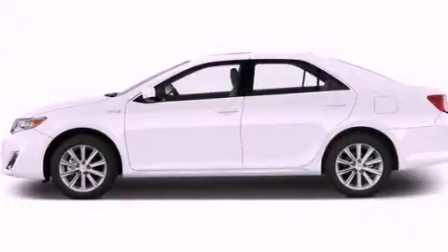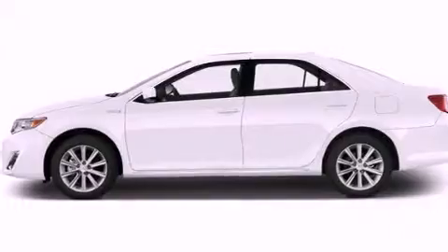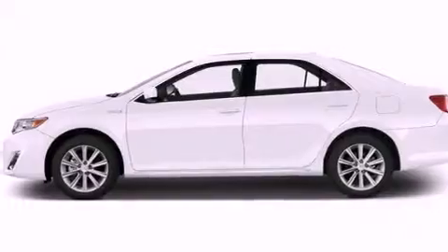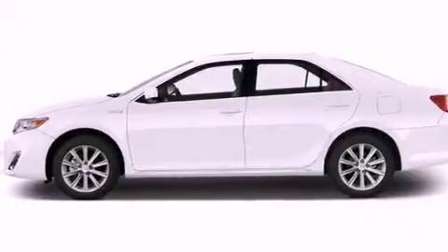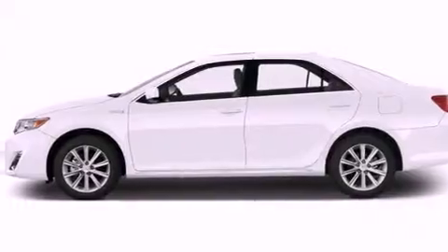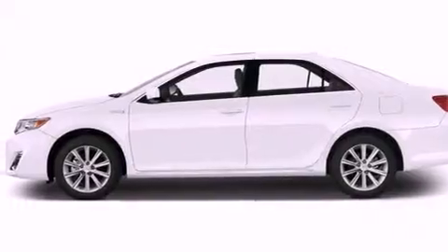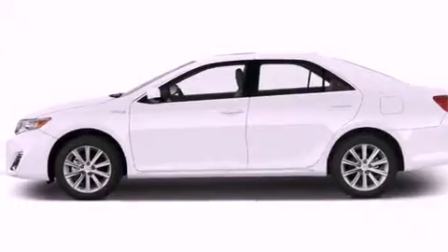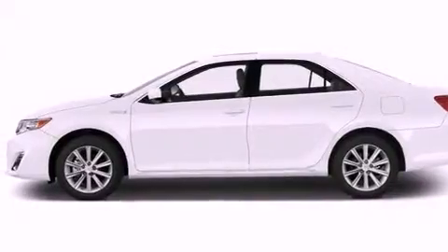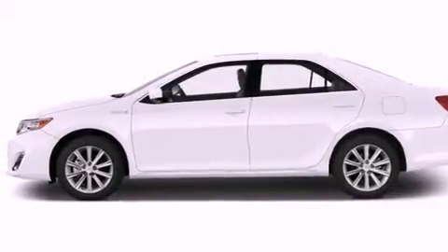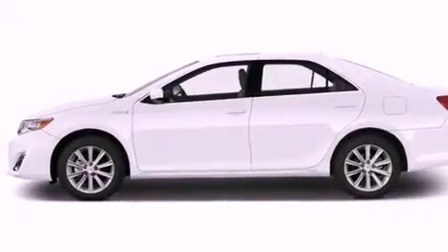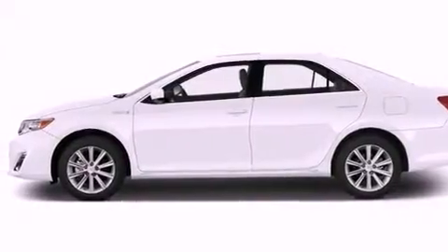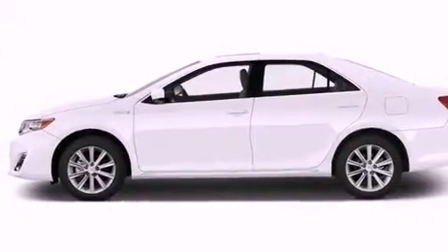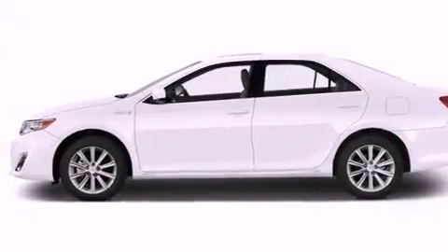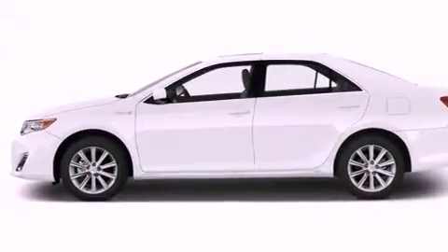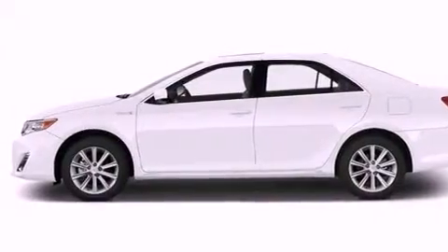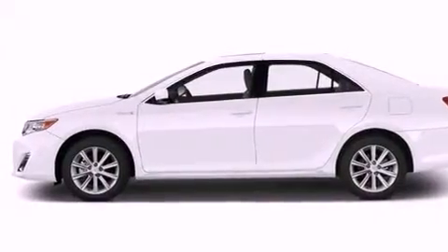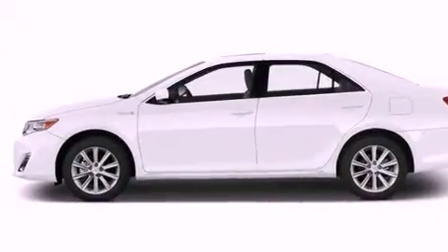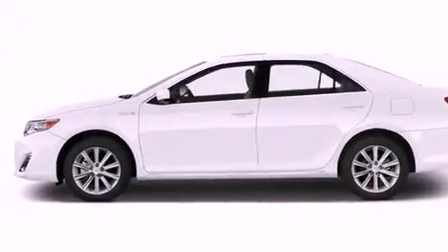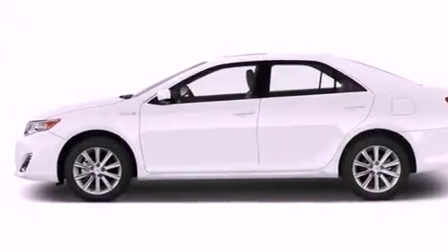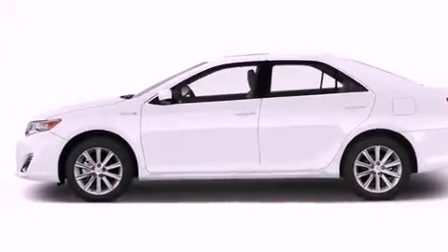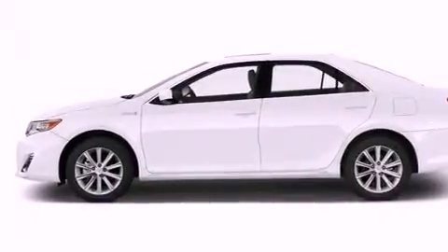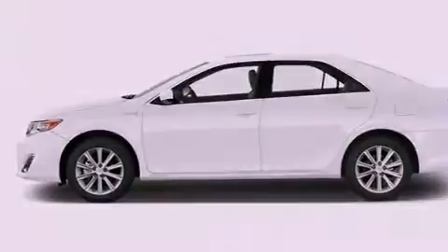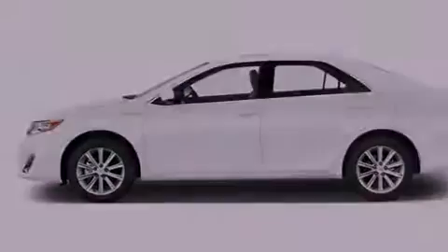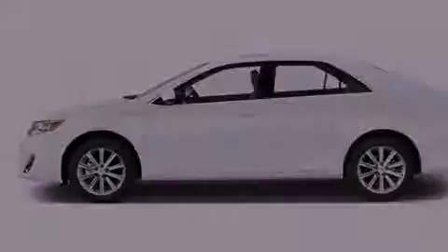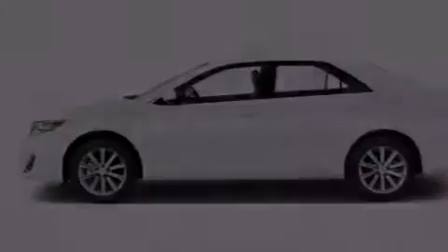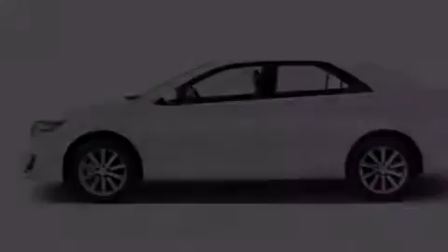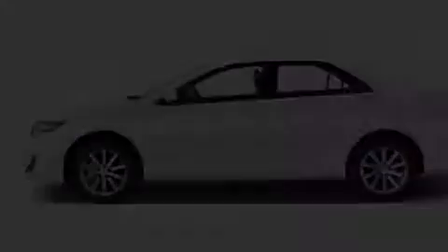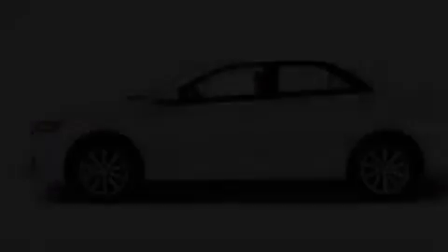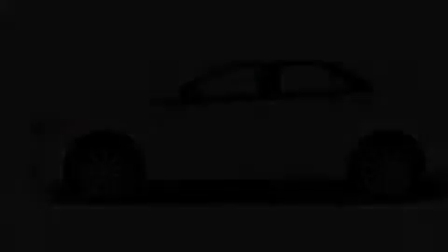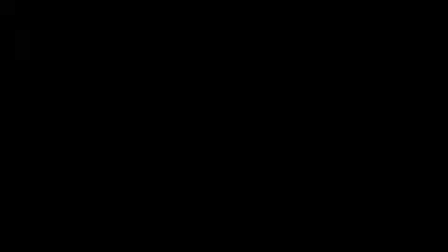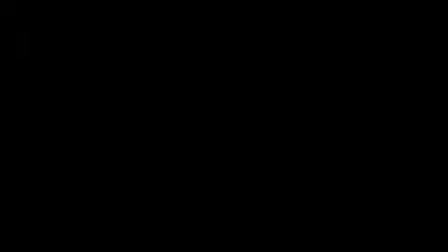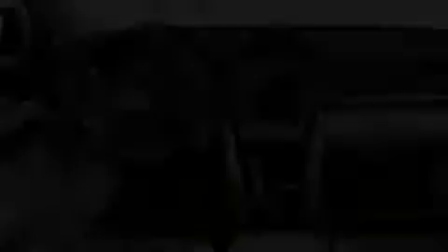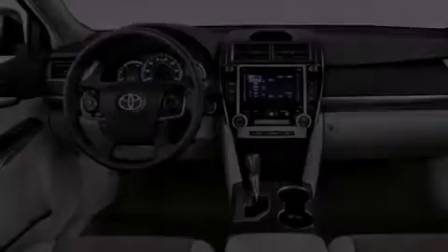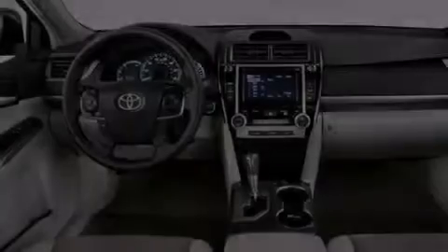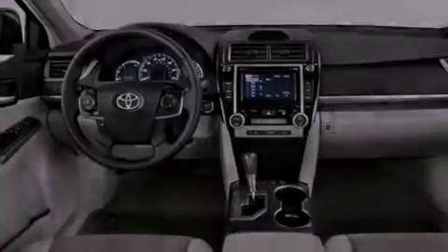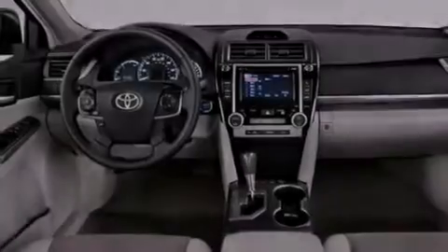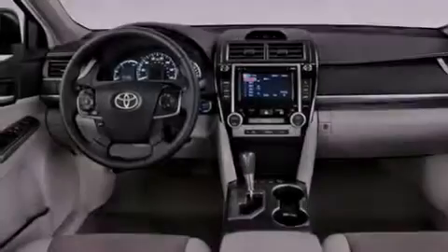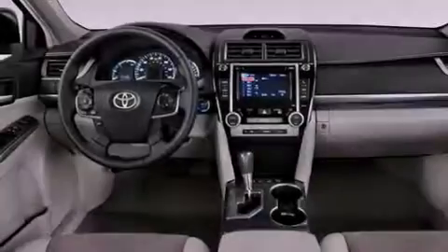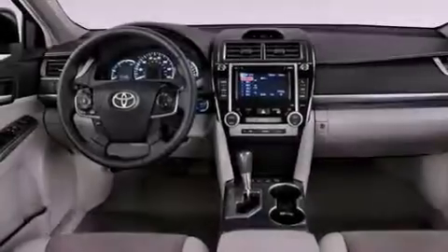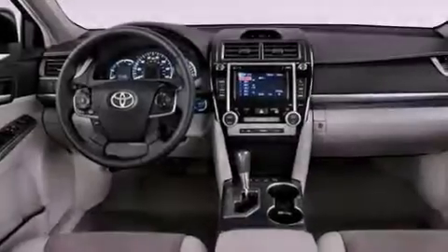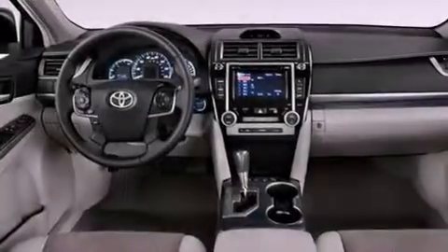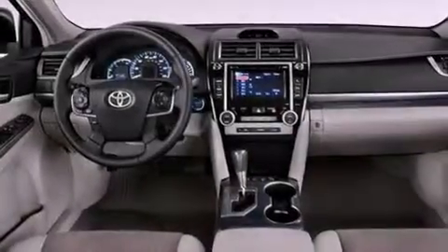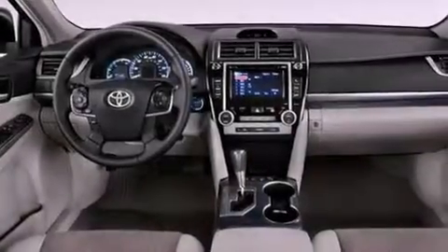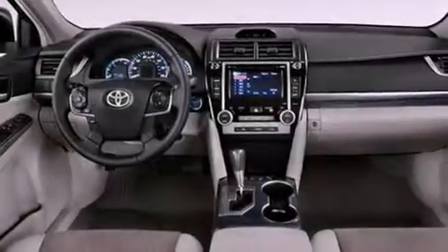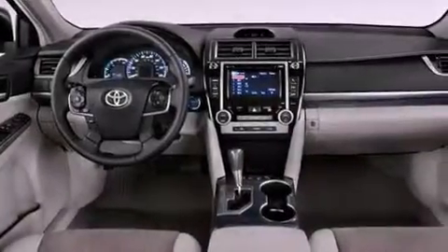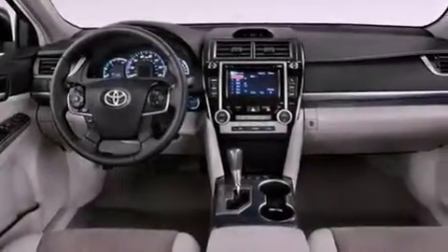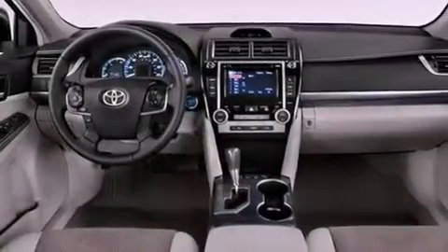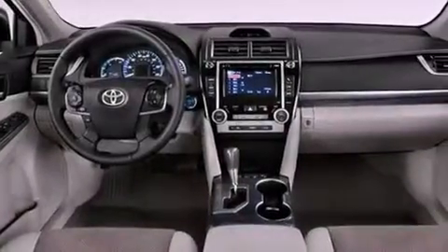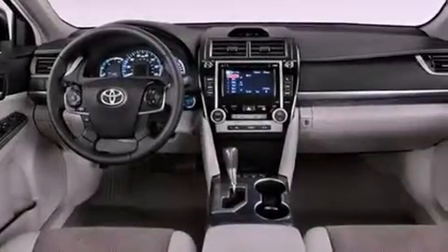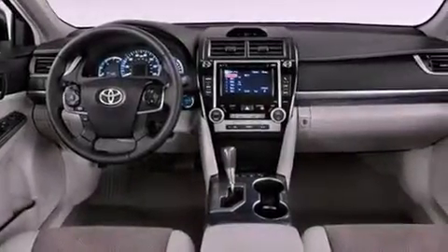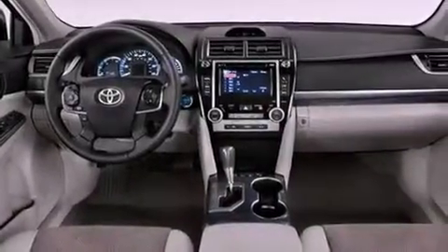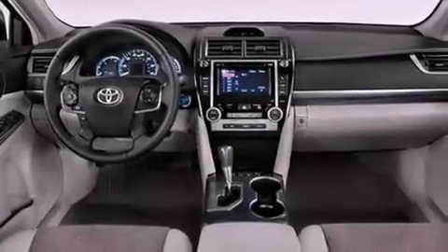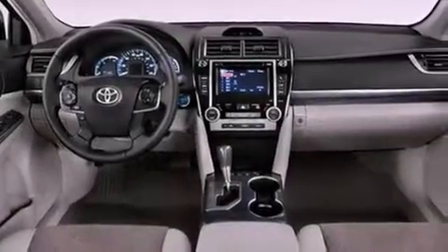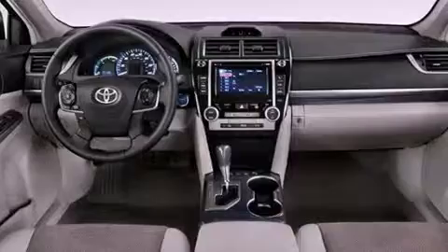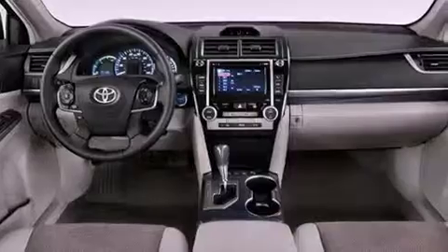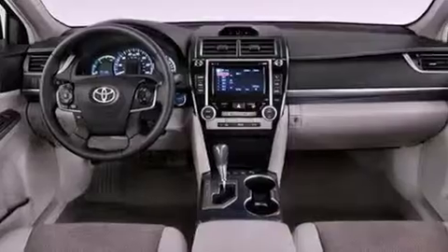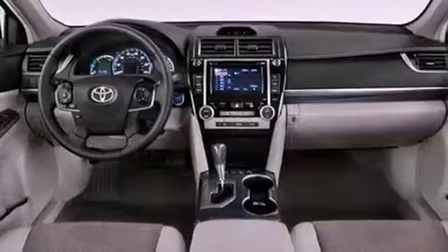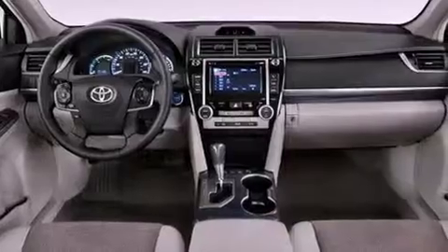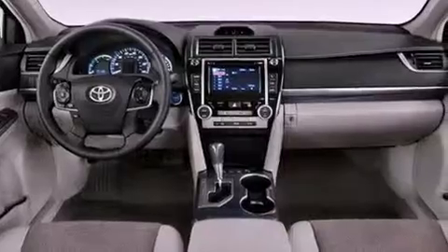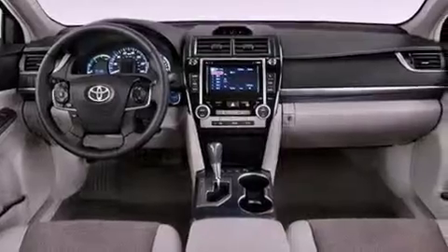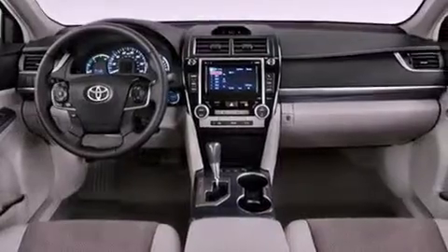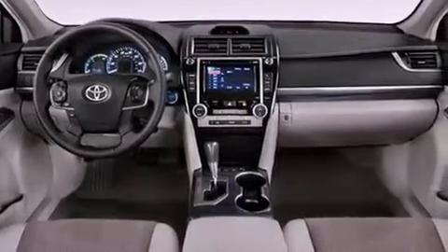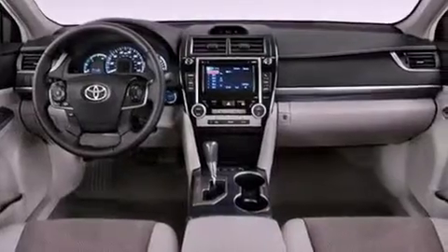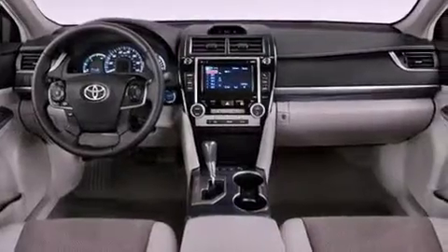Additional features include an anti-lock braking system, rear curtain airbags, cruise control, and an auxiliary power outlet.